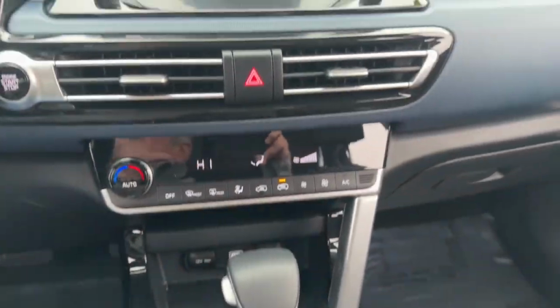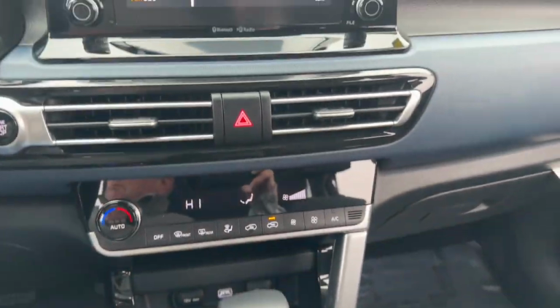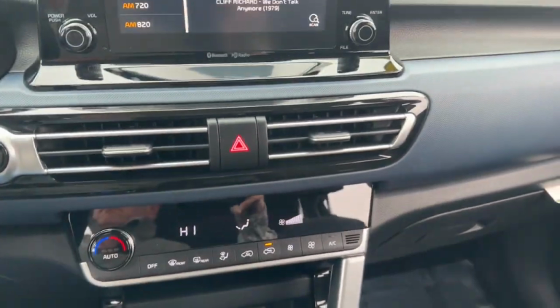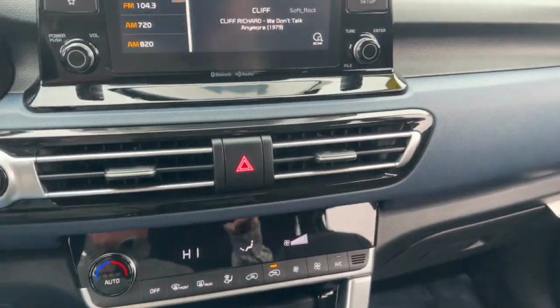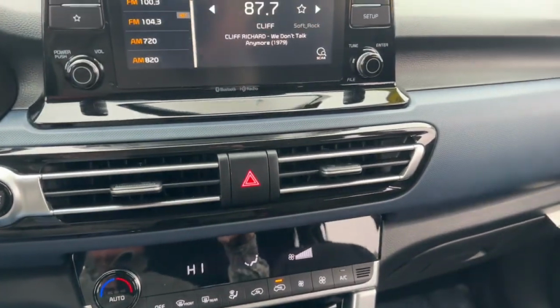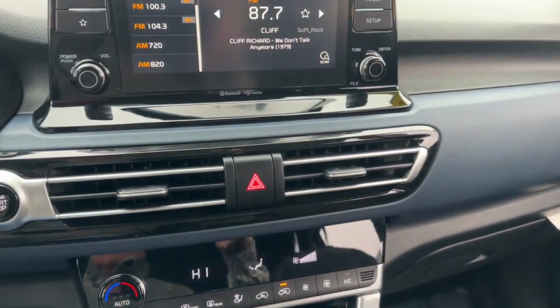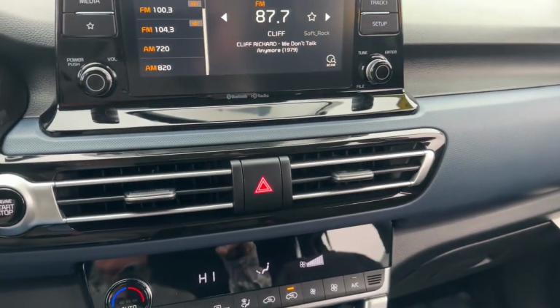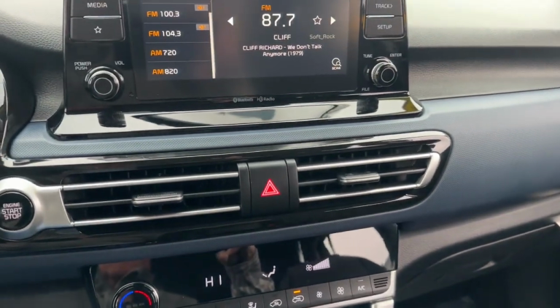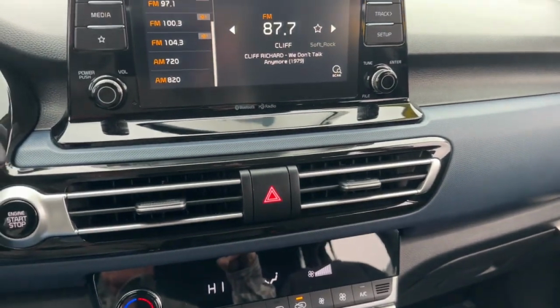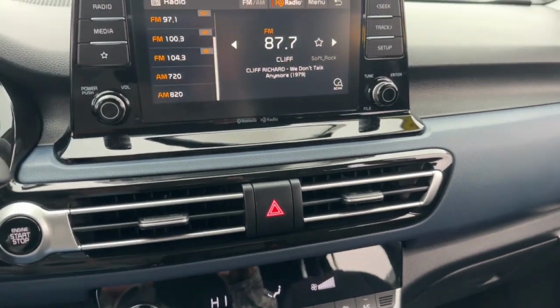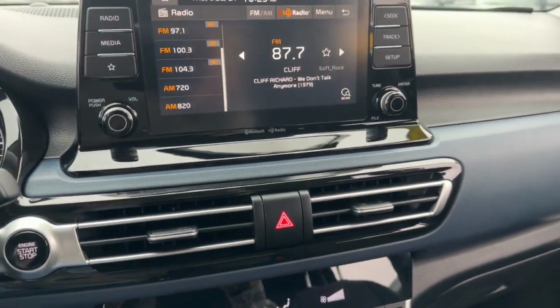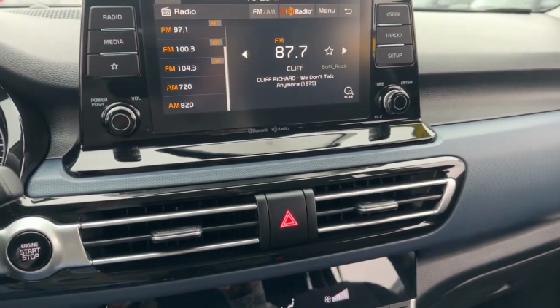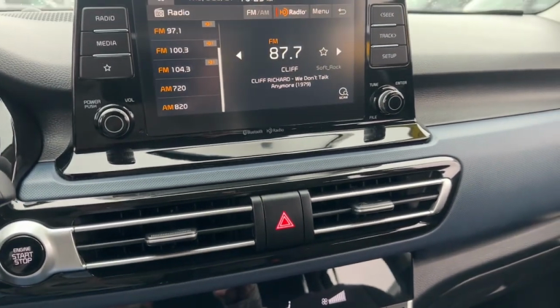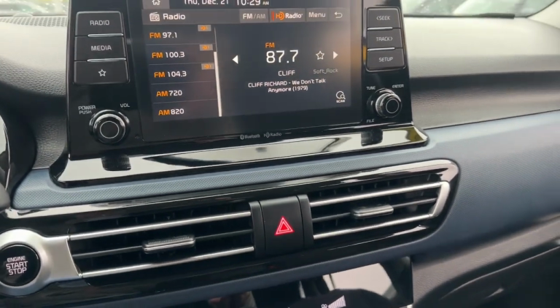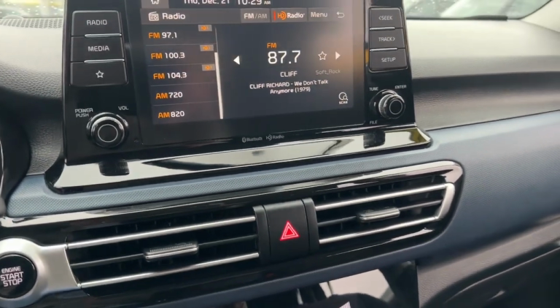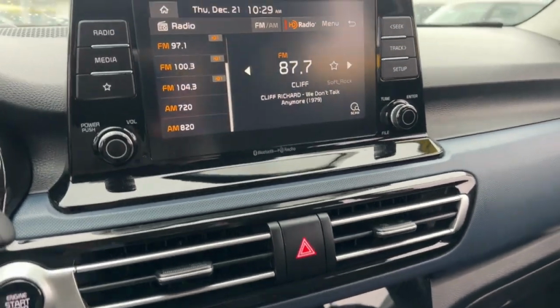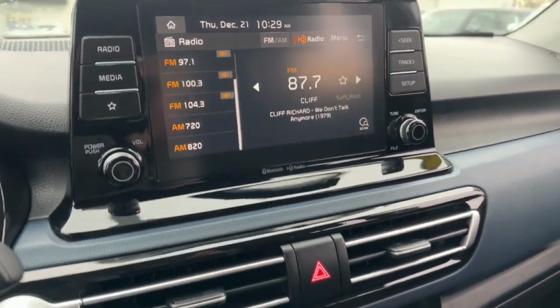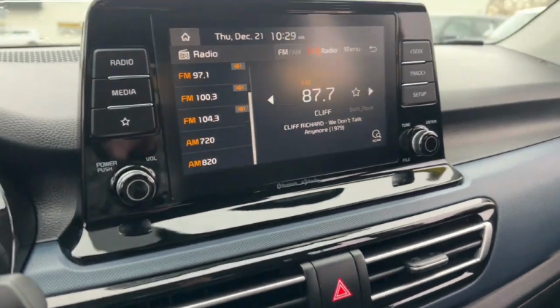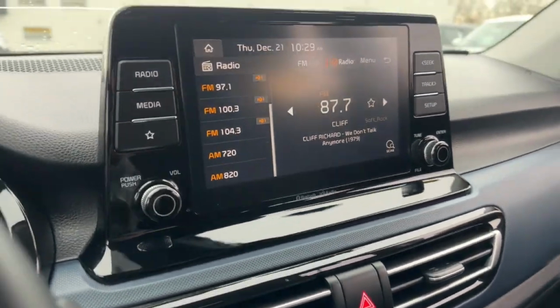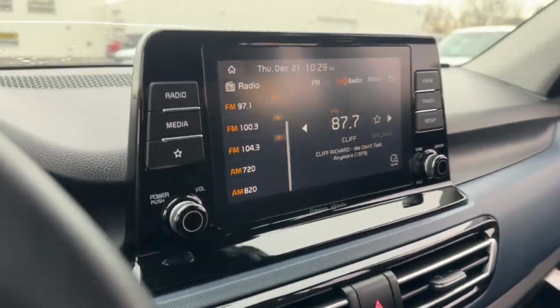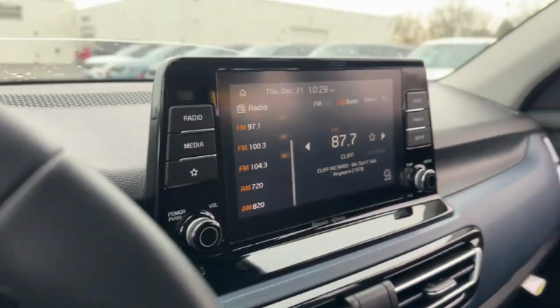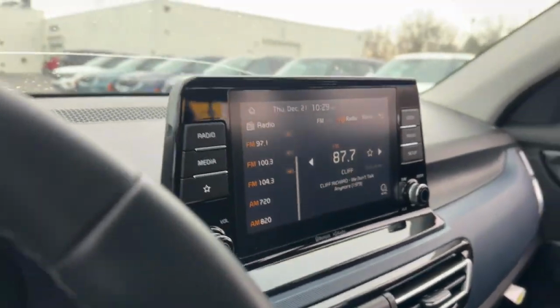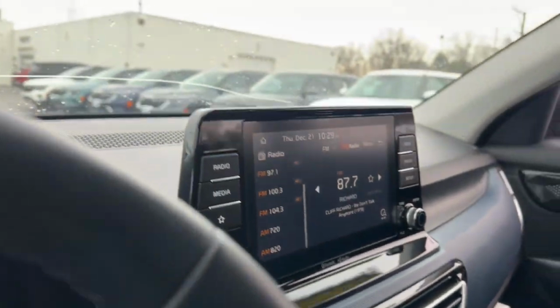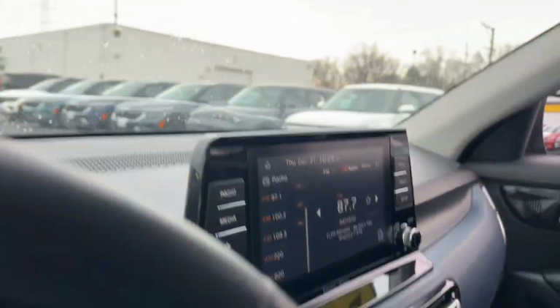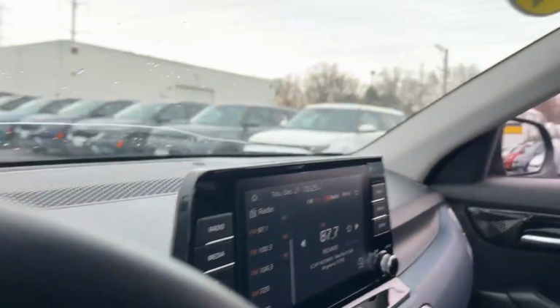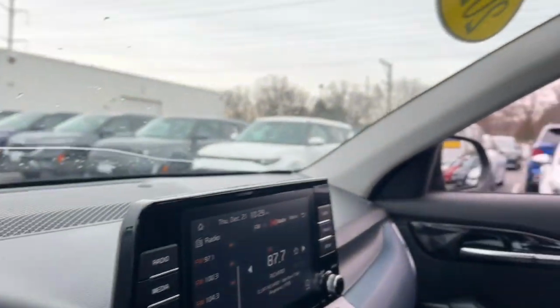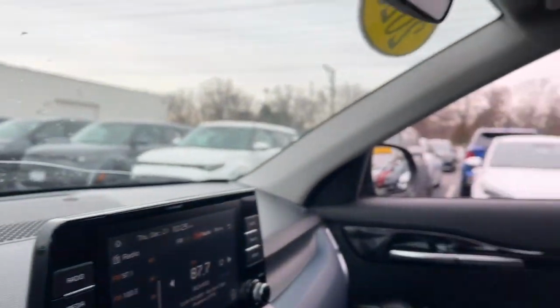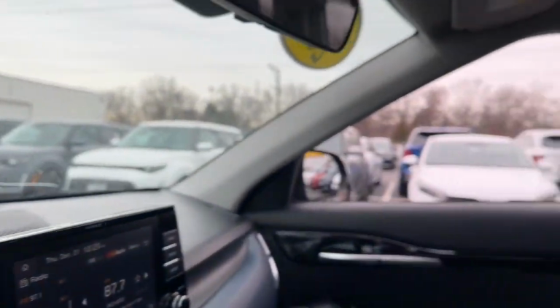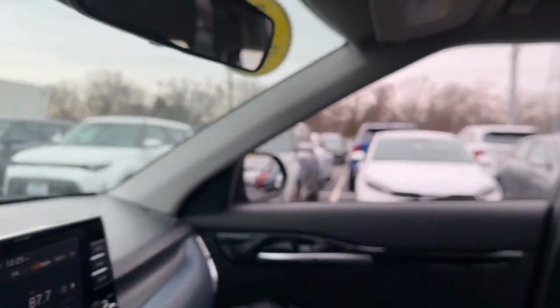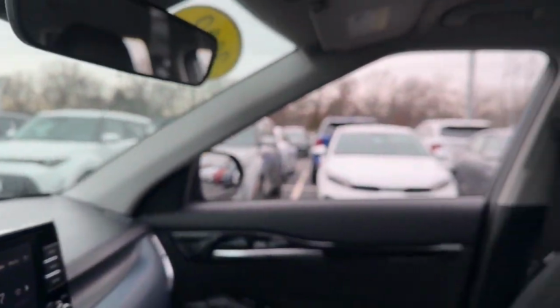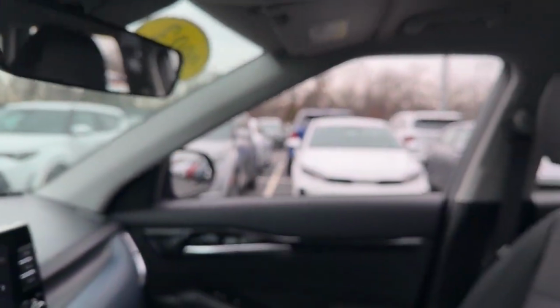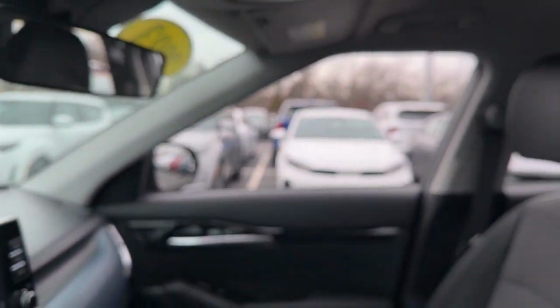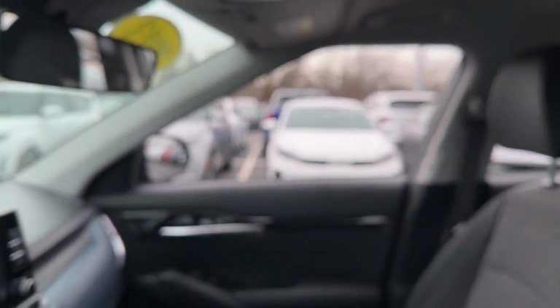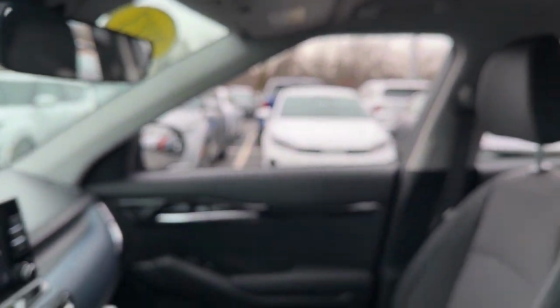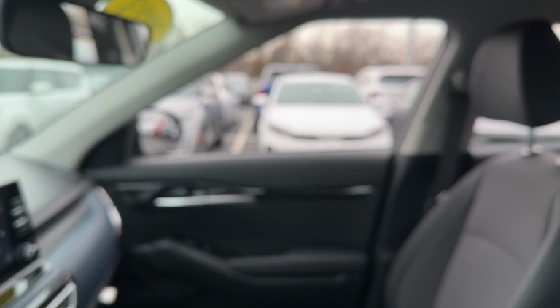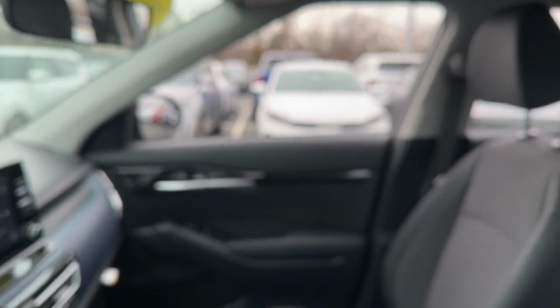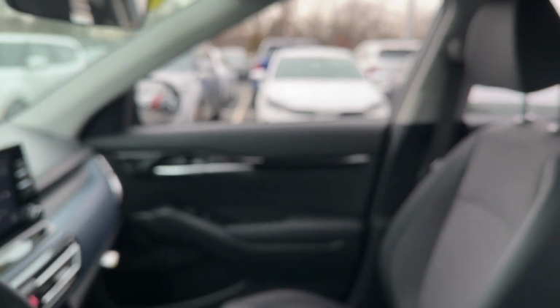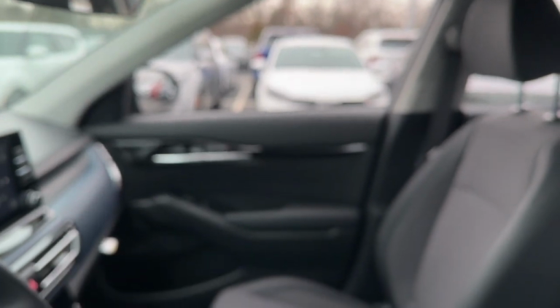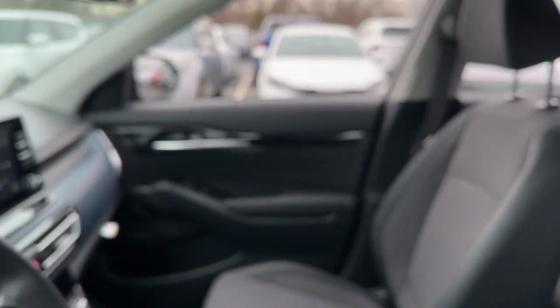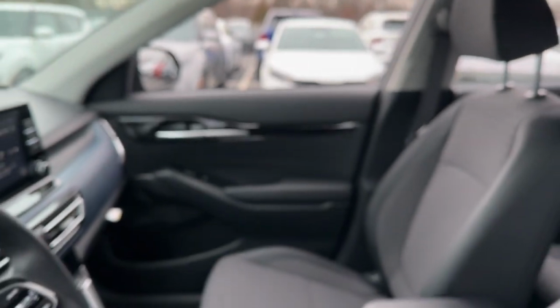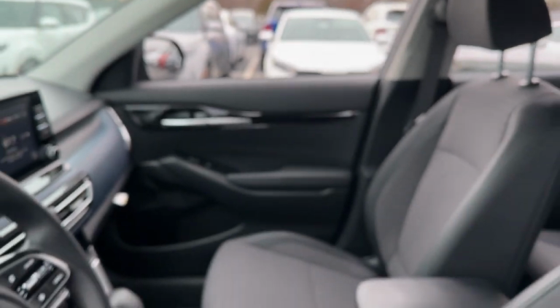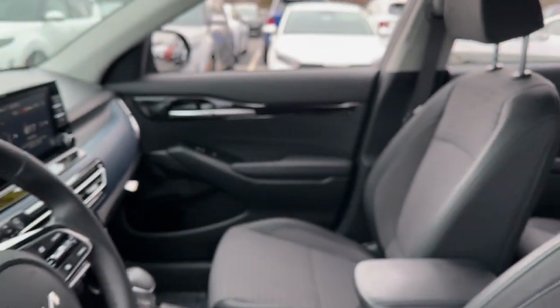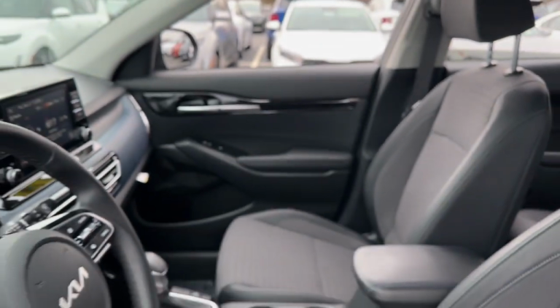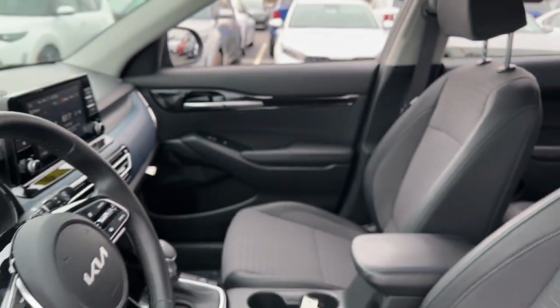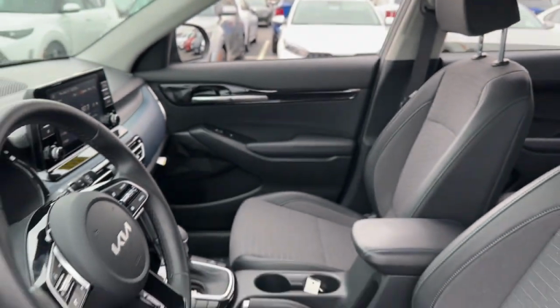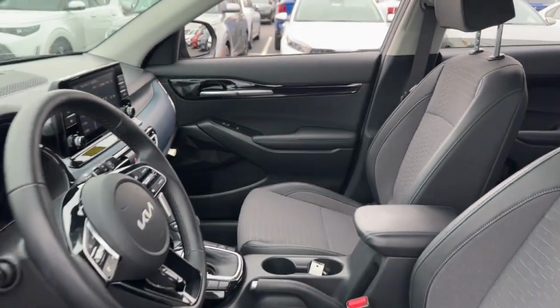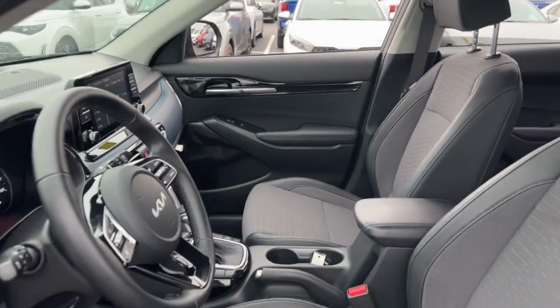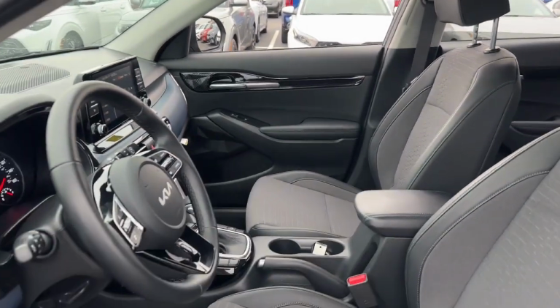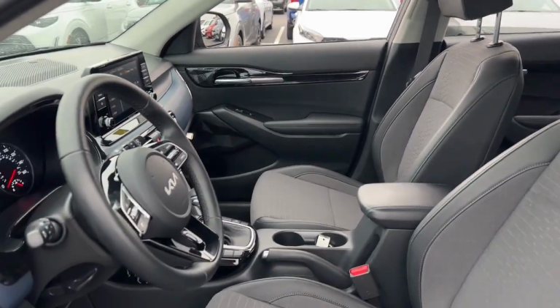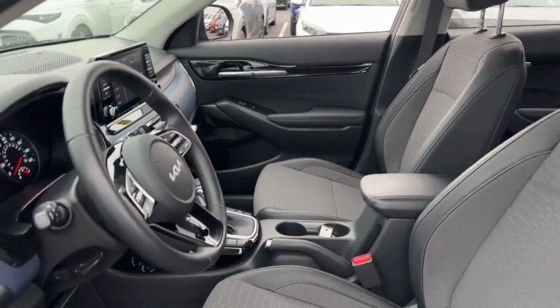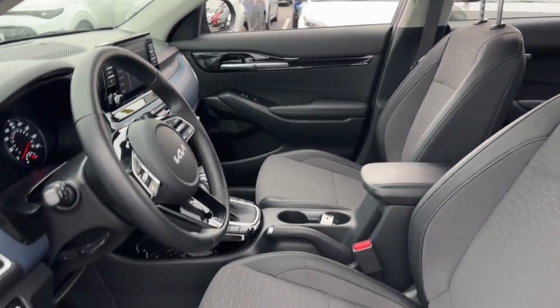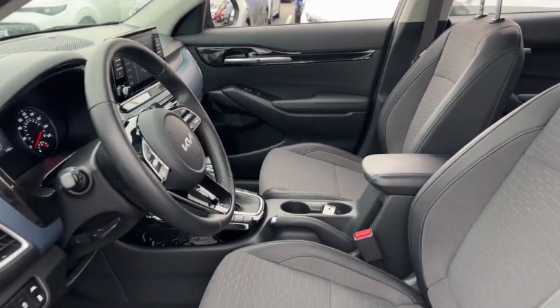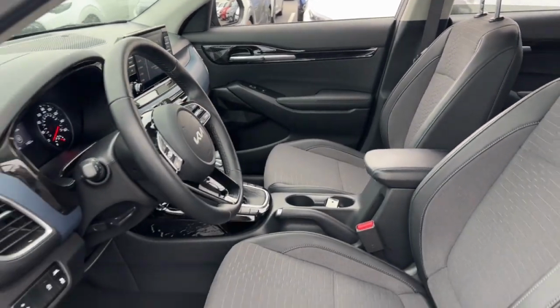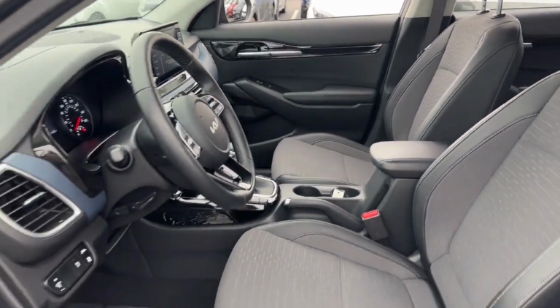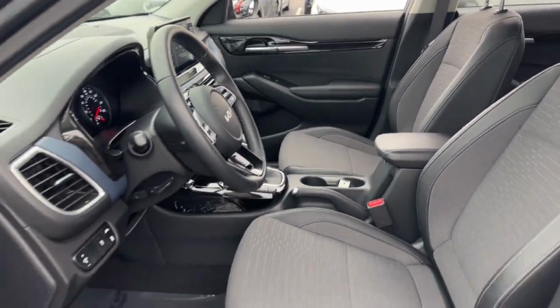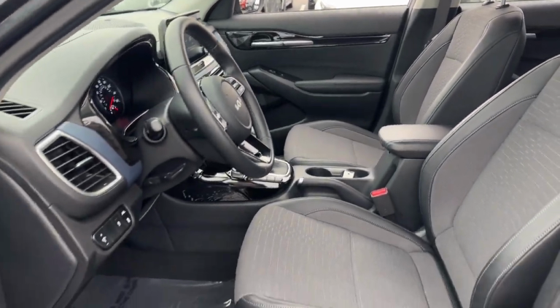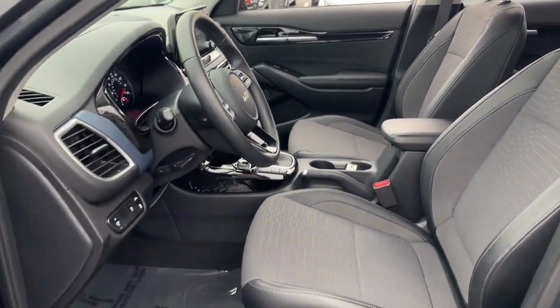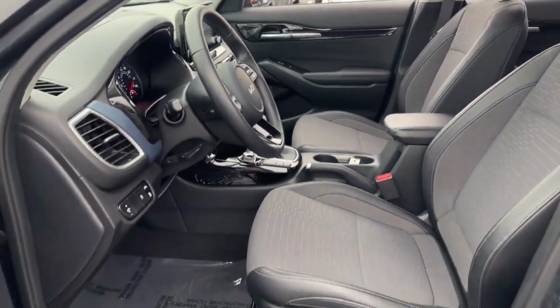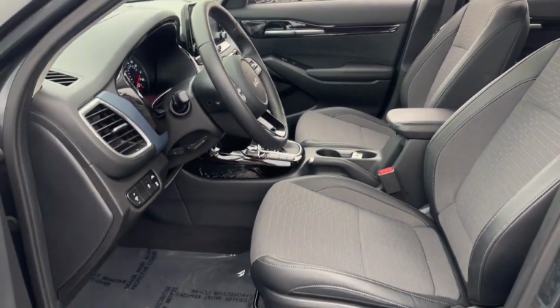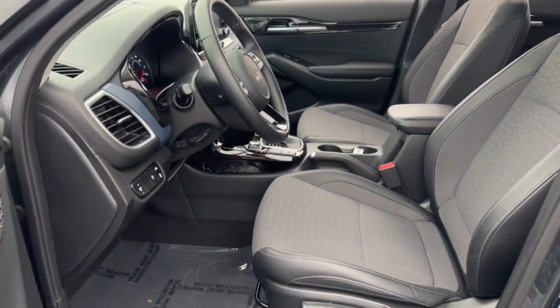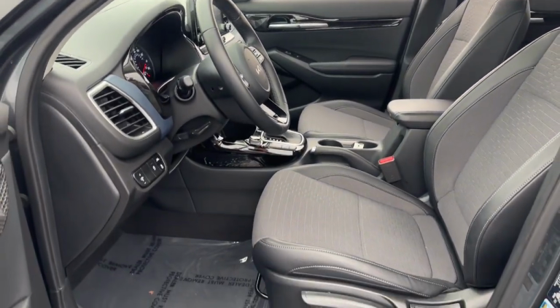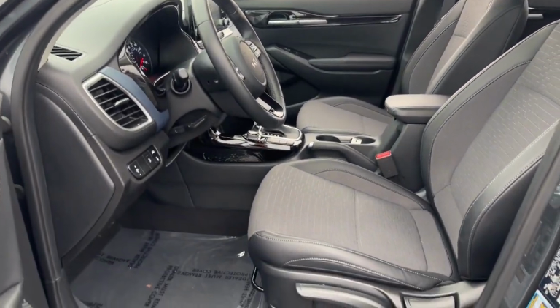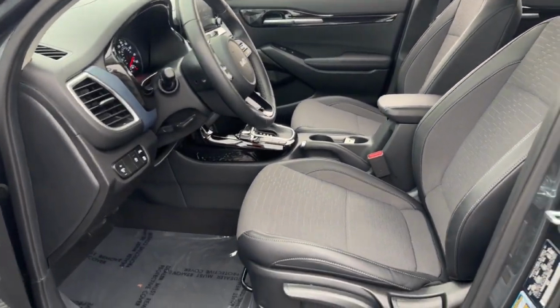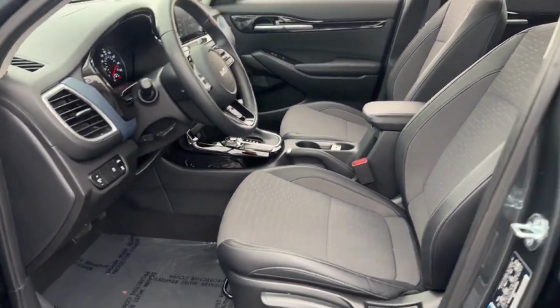Take confidence along on every ride in this capable Seltos. Come in for a test drive — our team will make it the best part of your day.